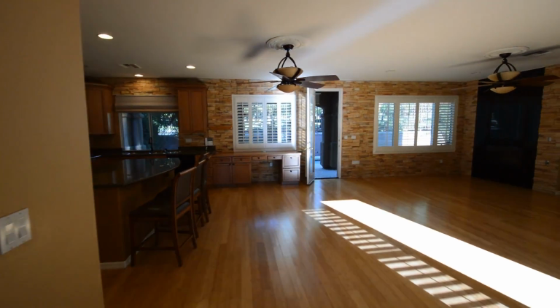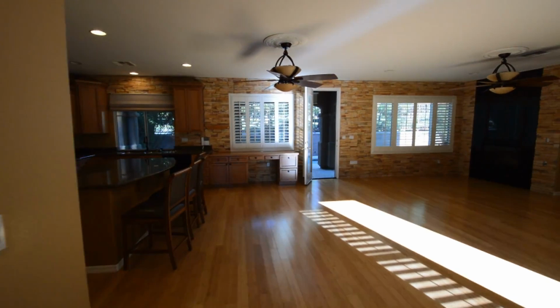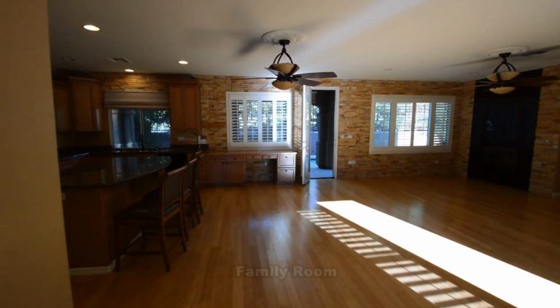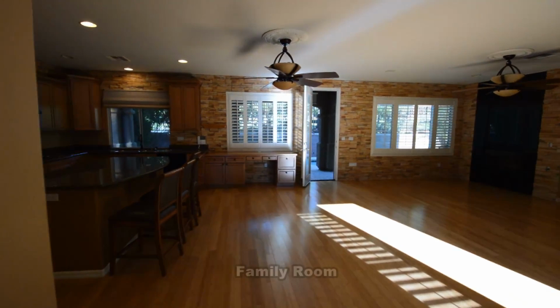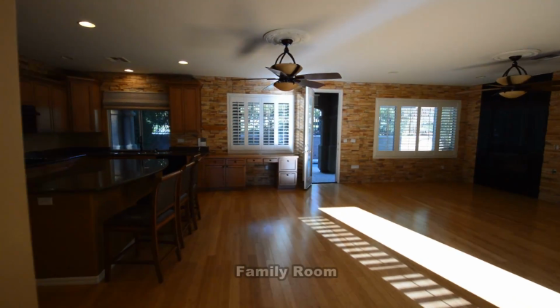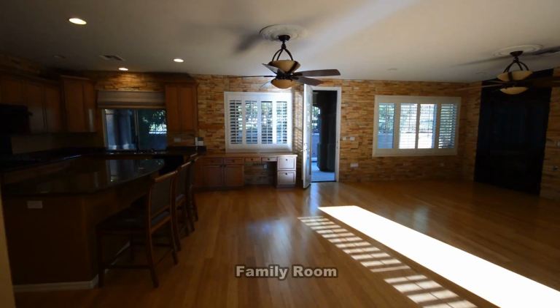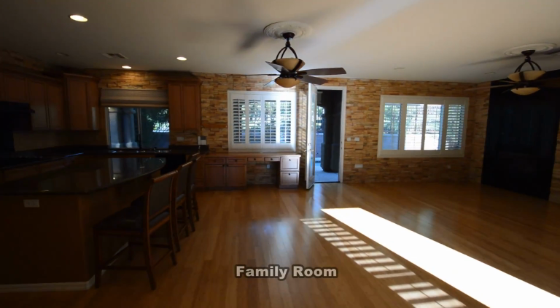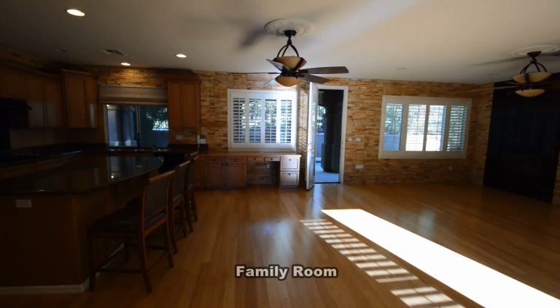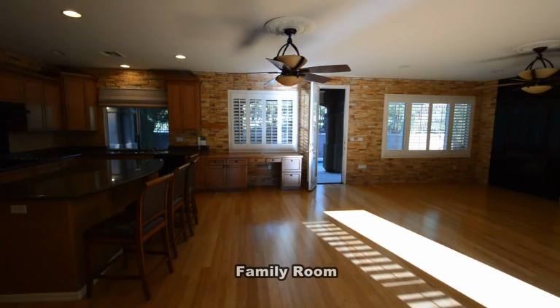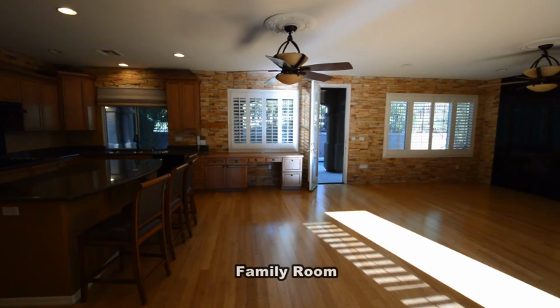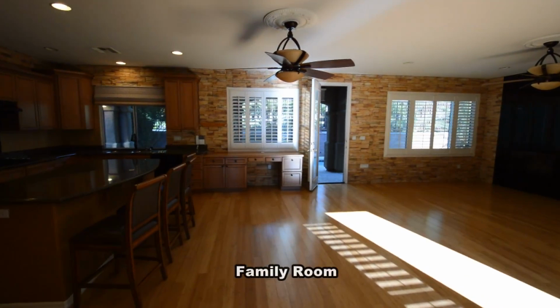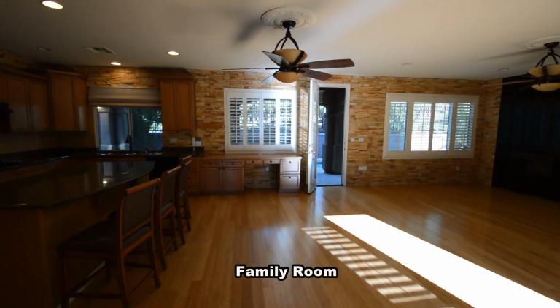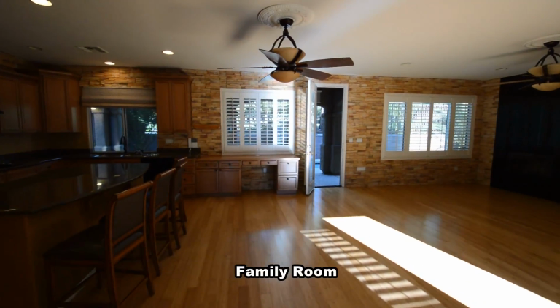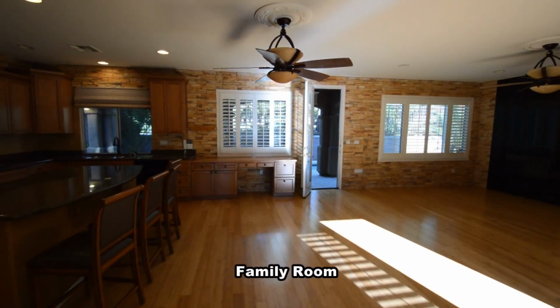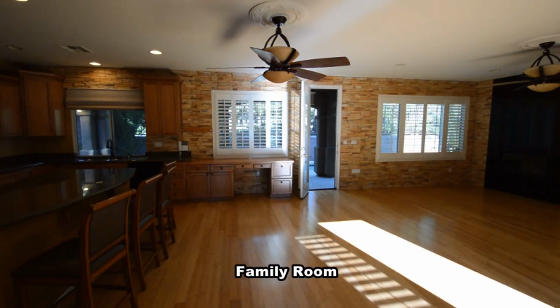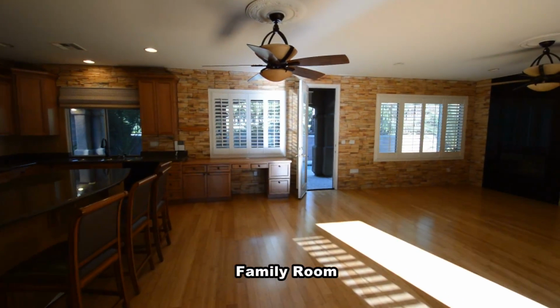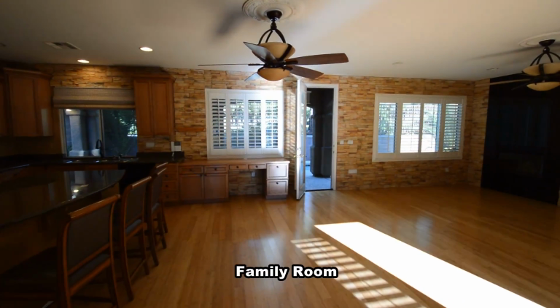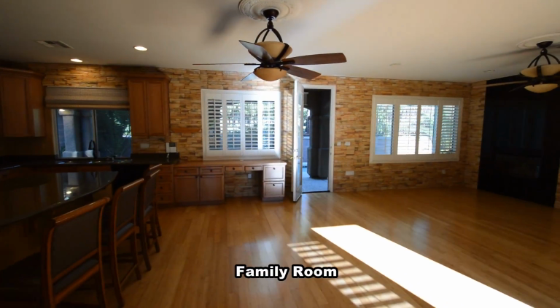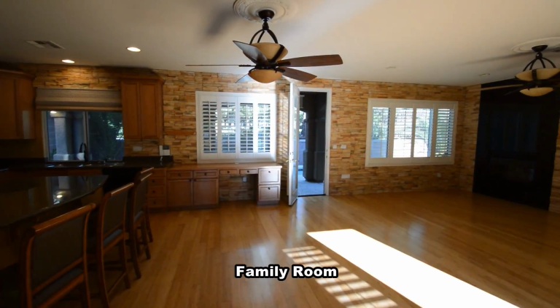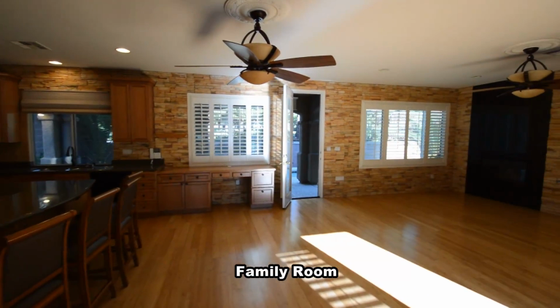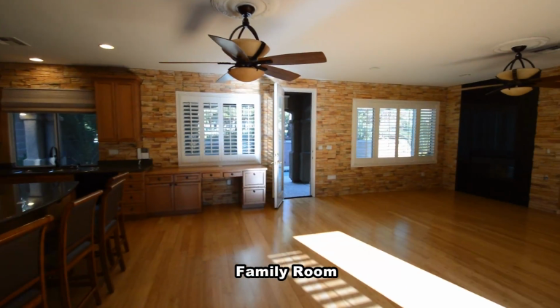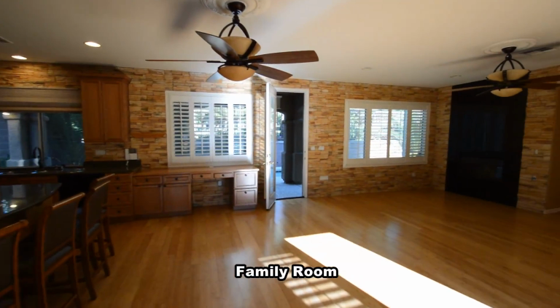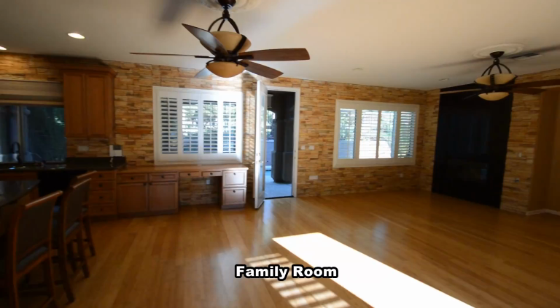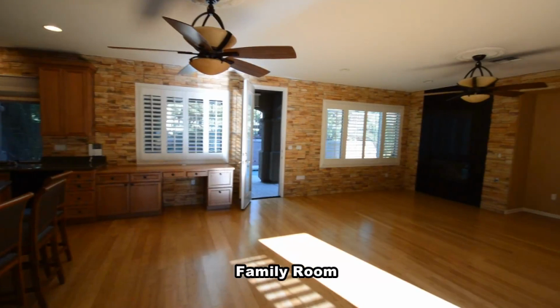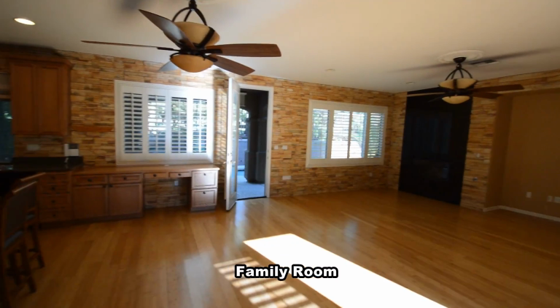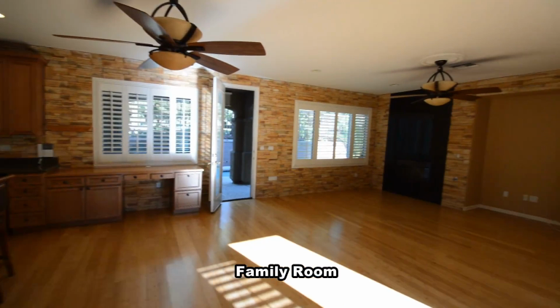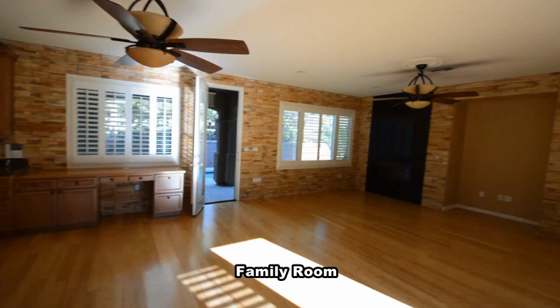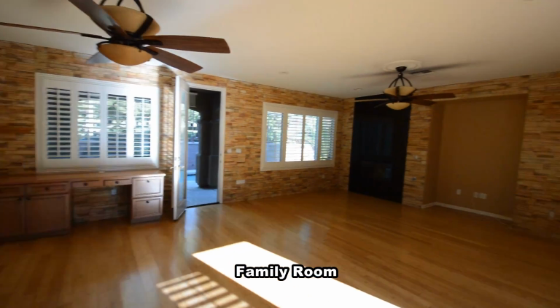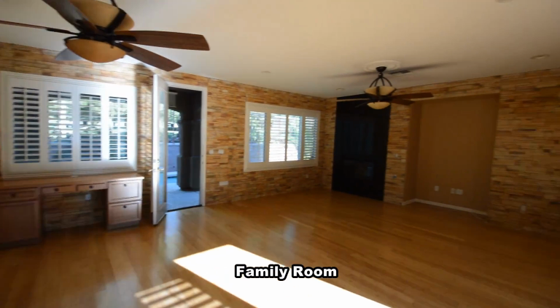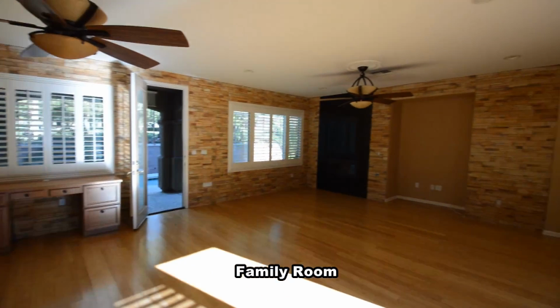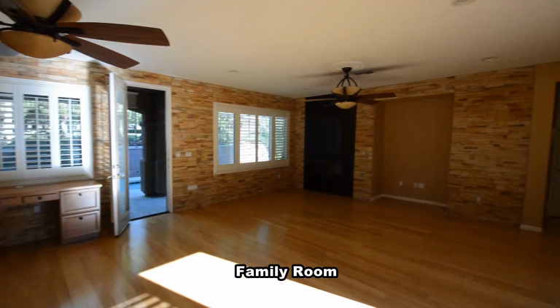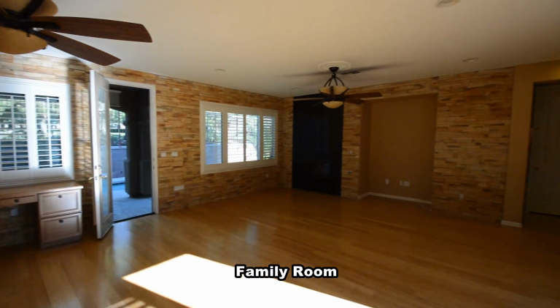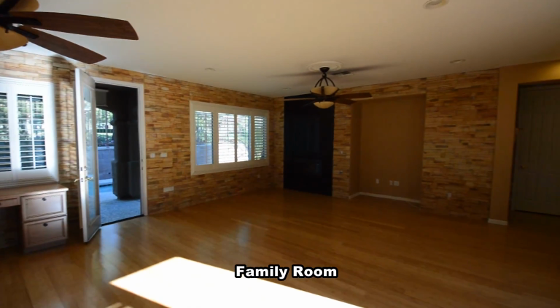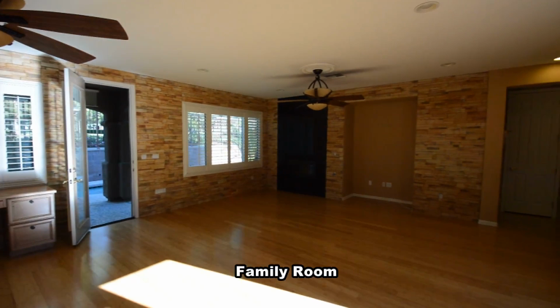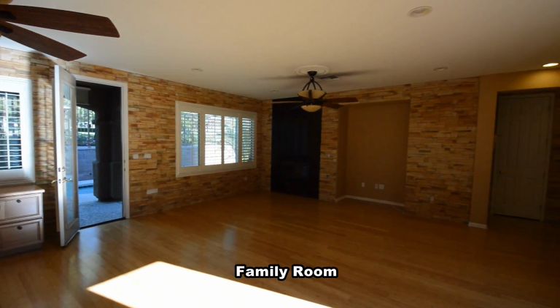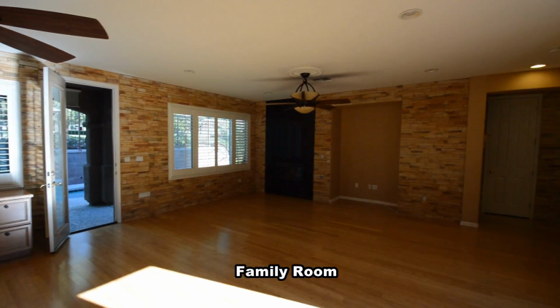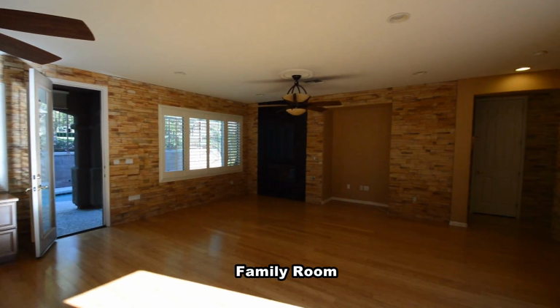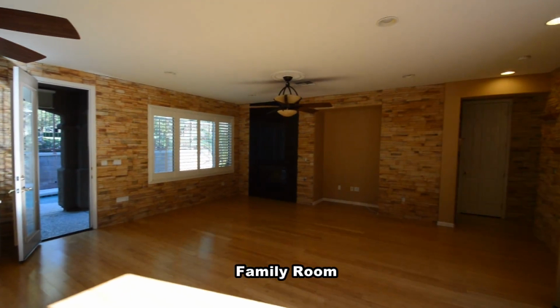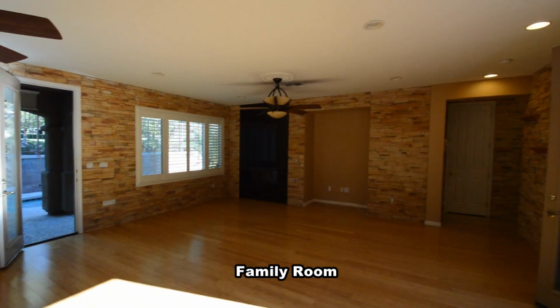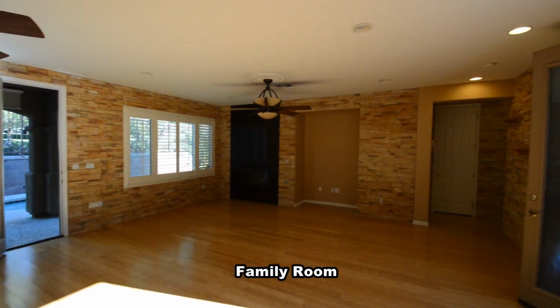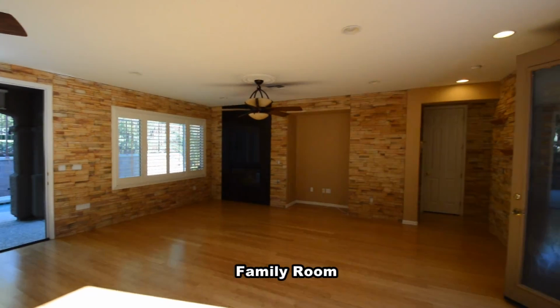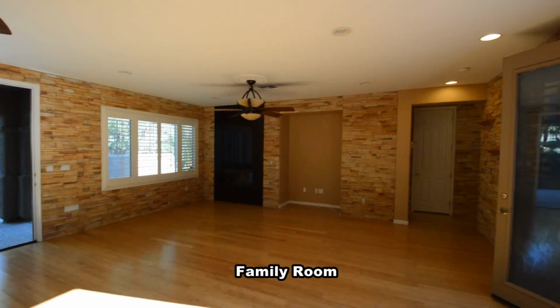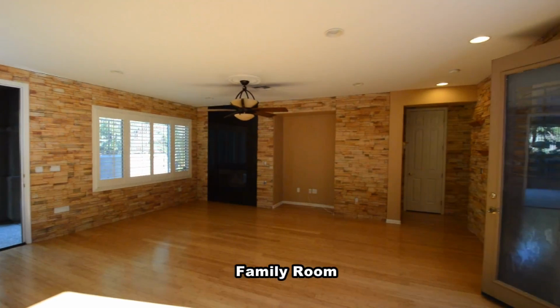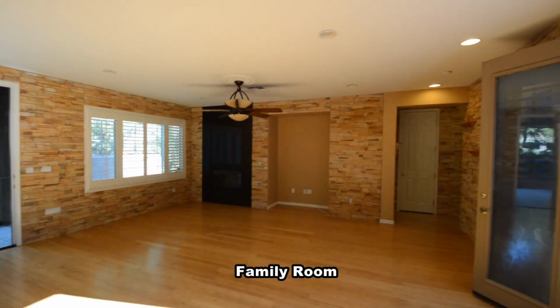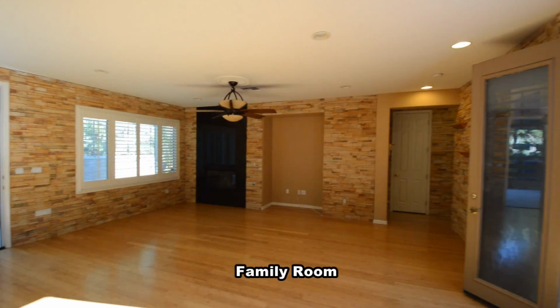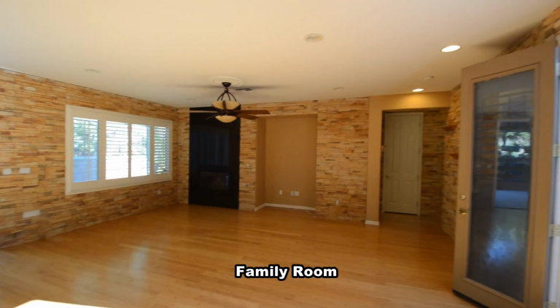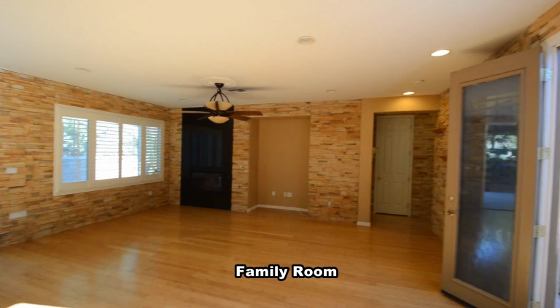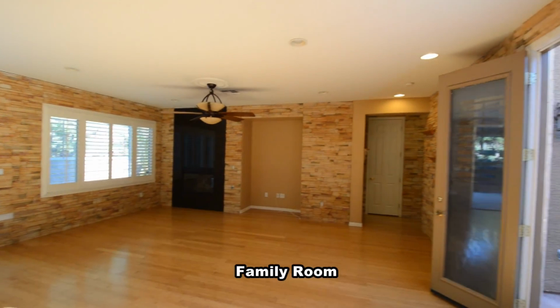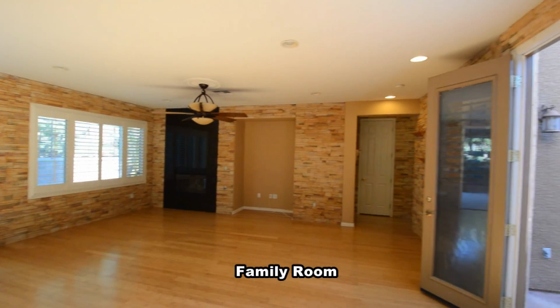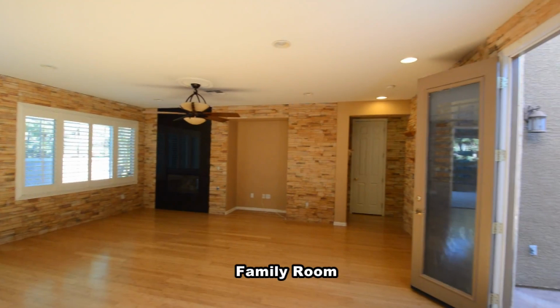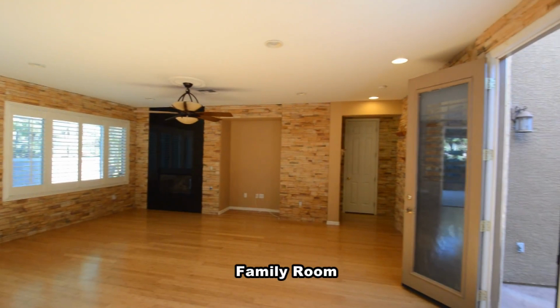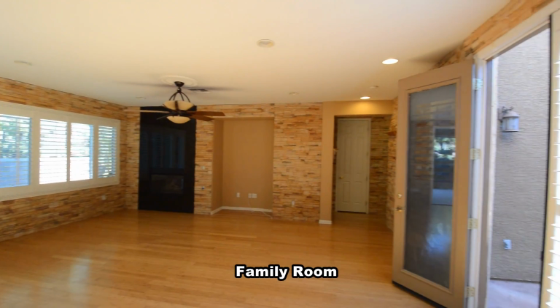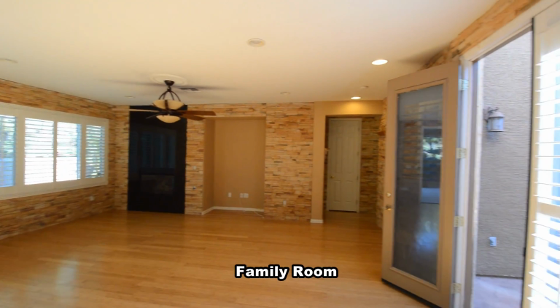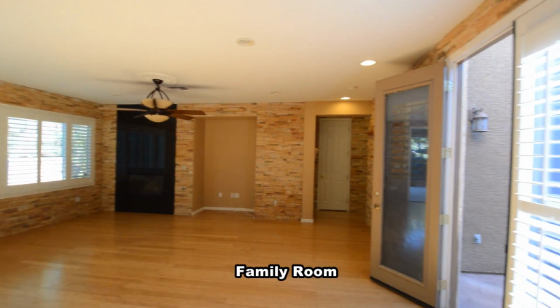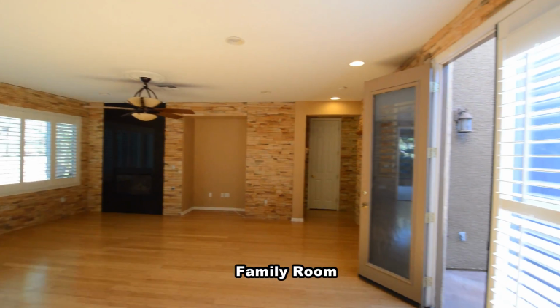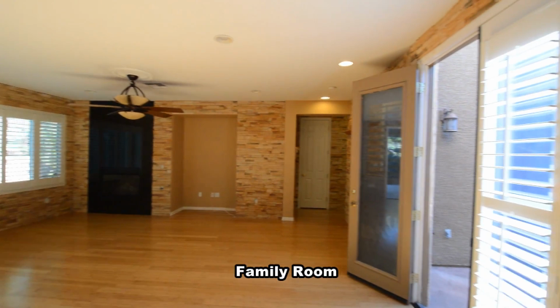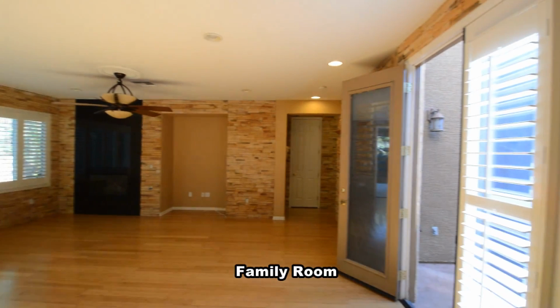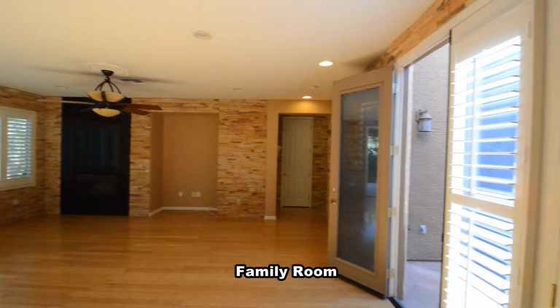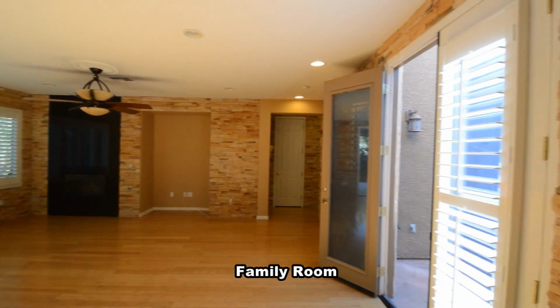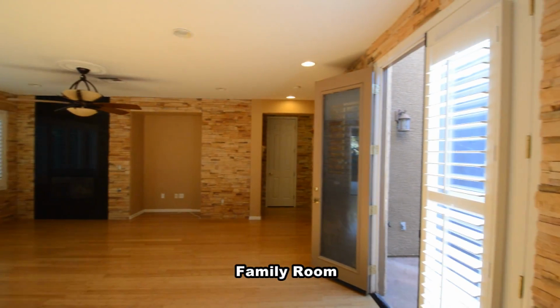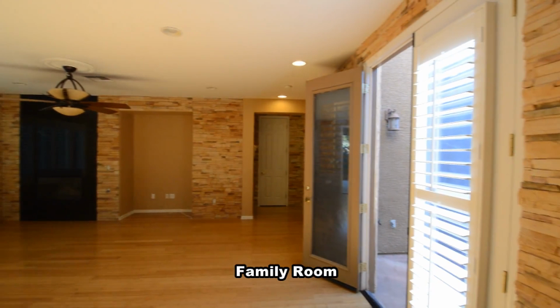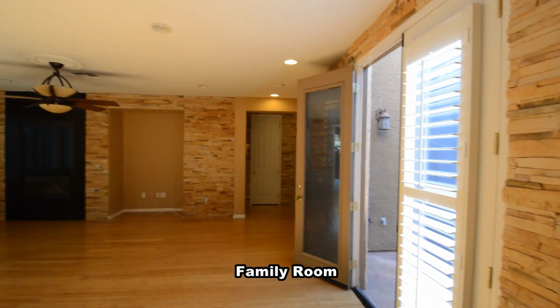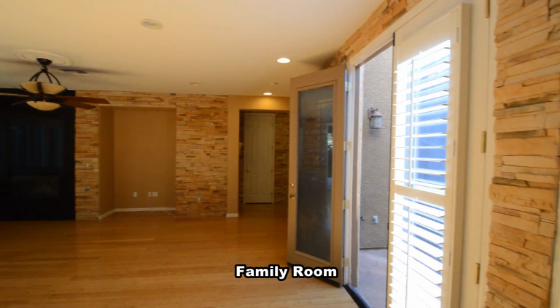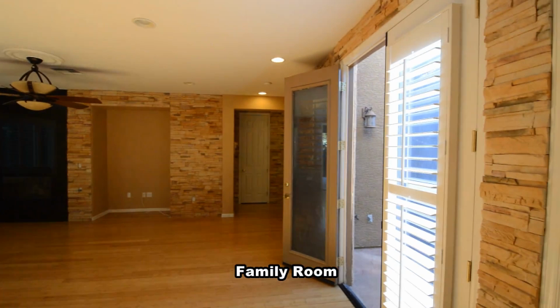The family room has two ceiling fans, recessed lighting, wood flooring and a gas fireplace.